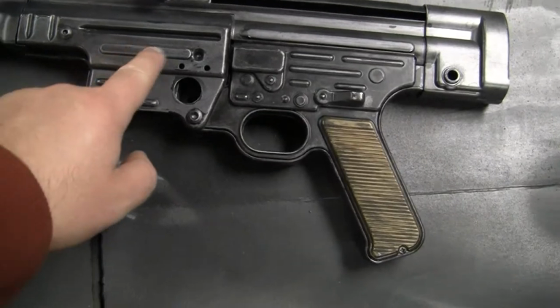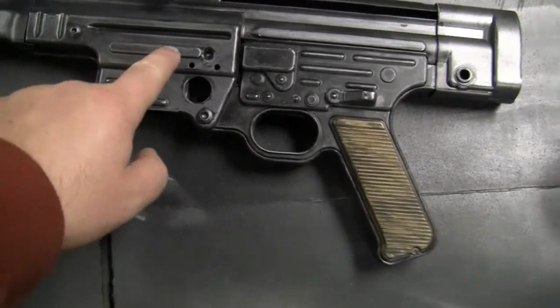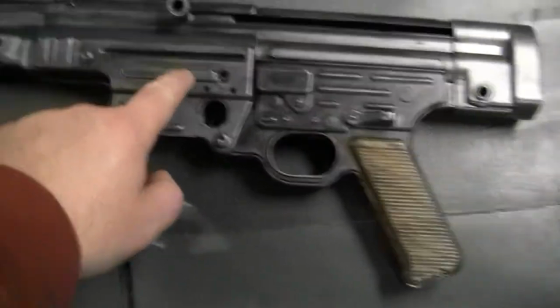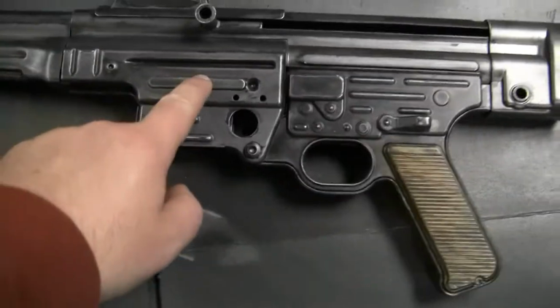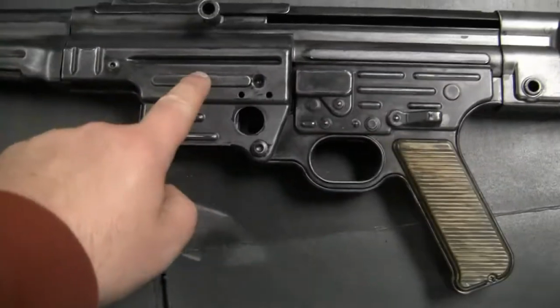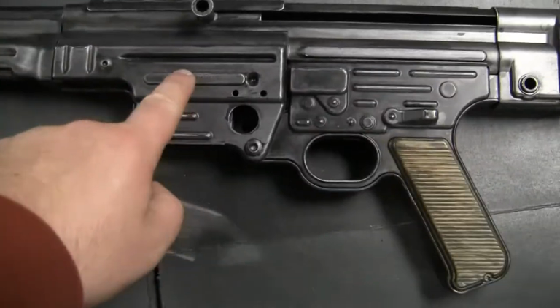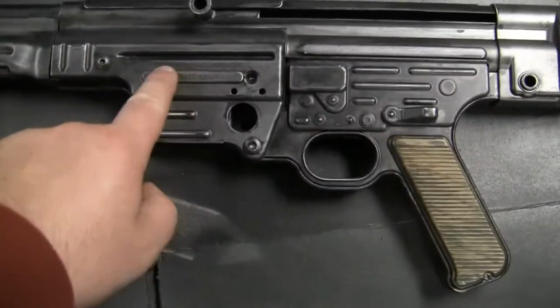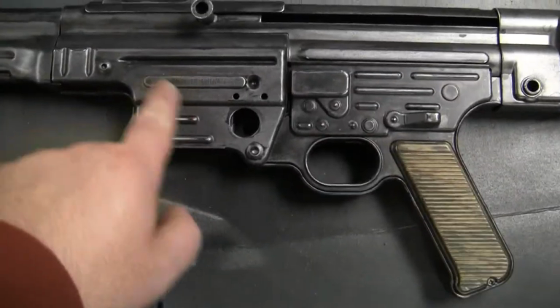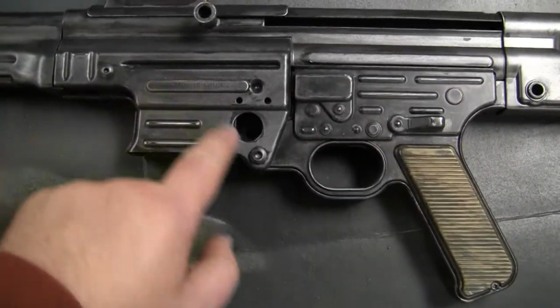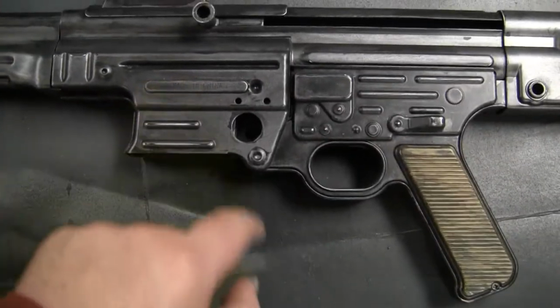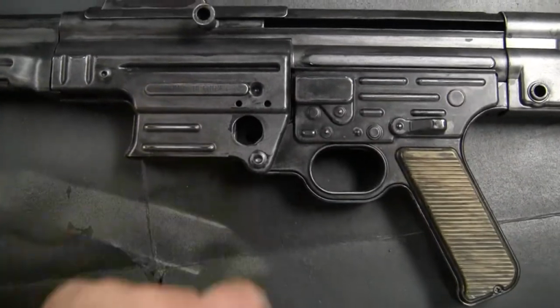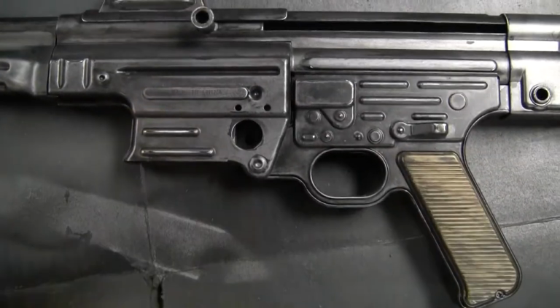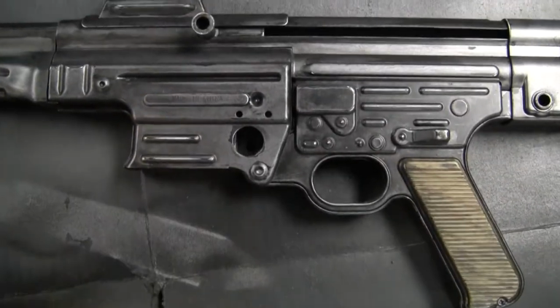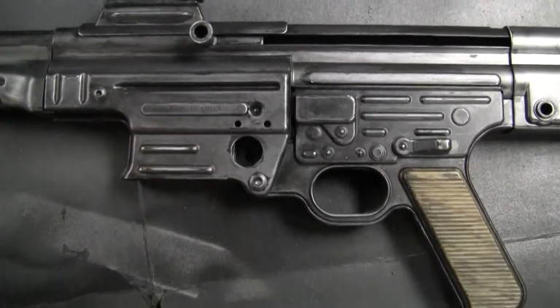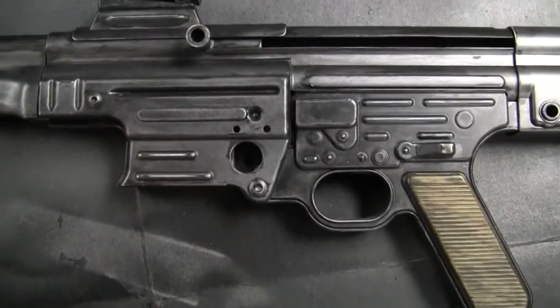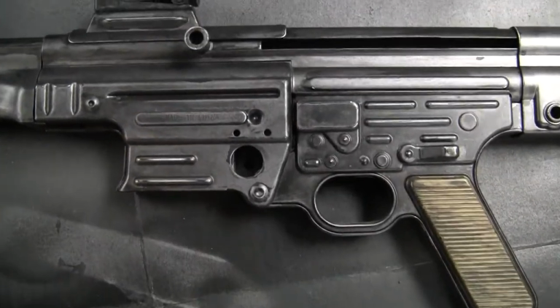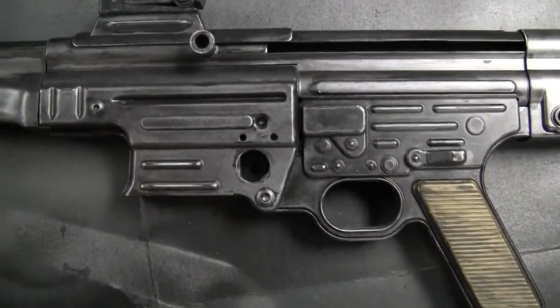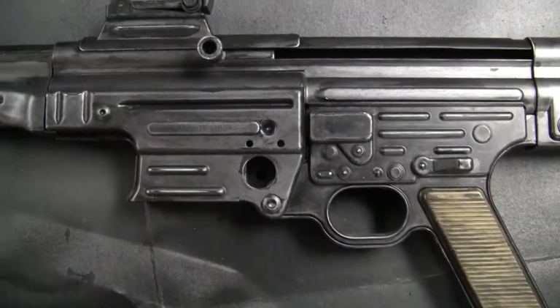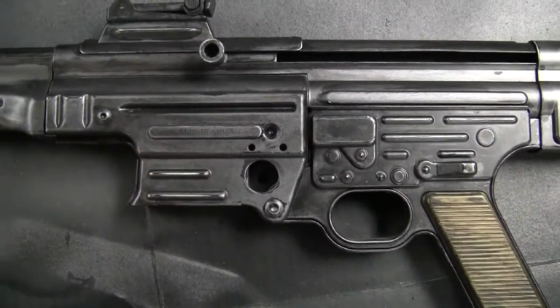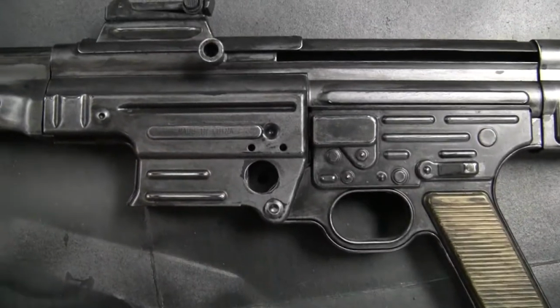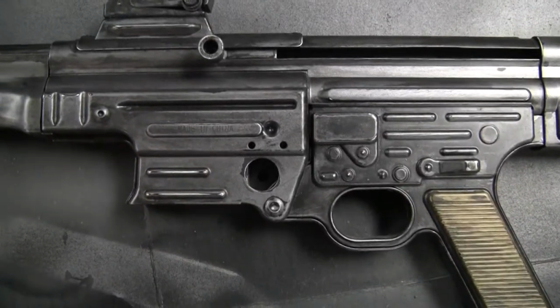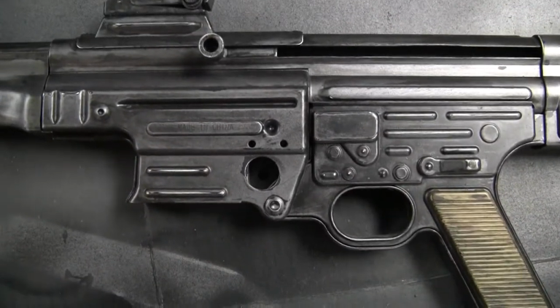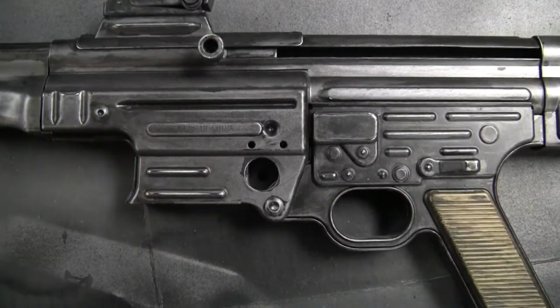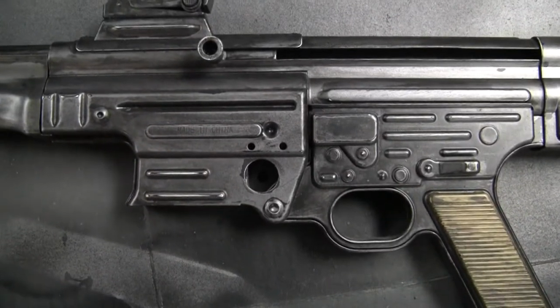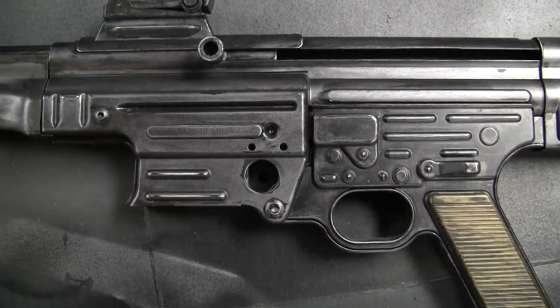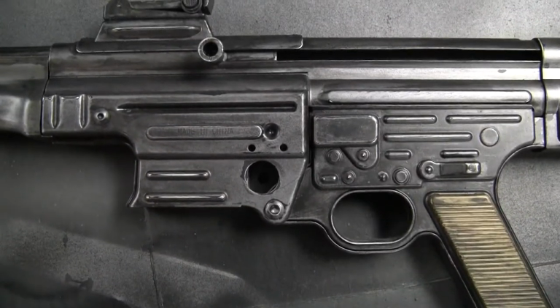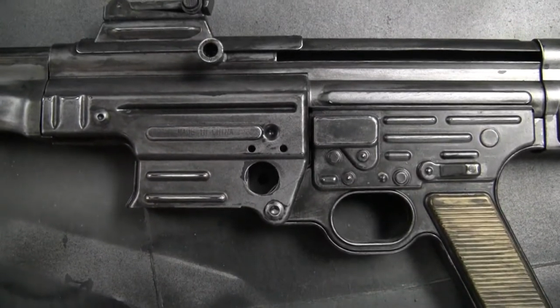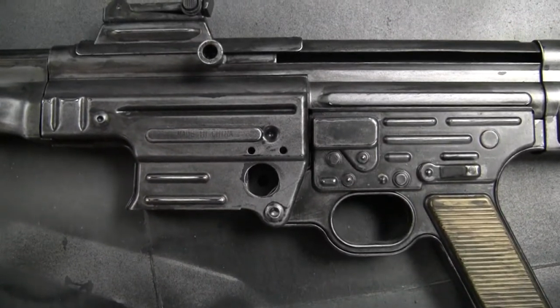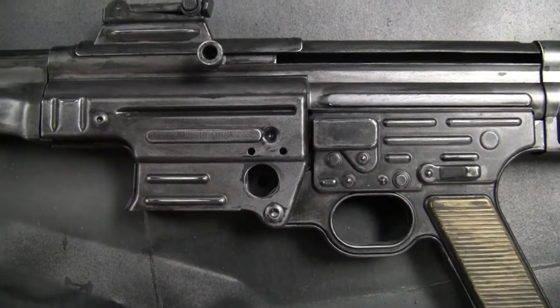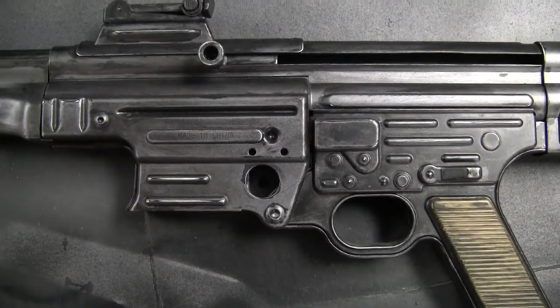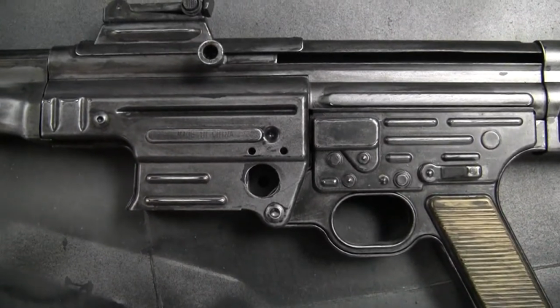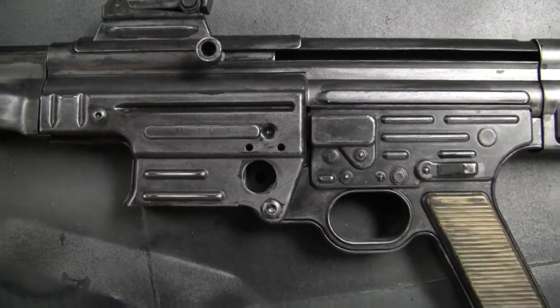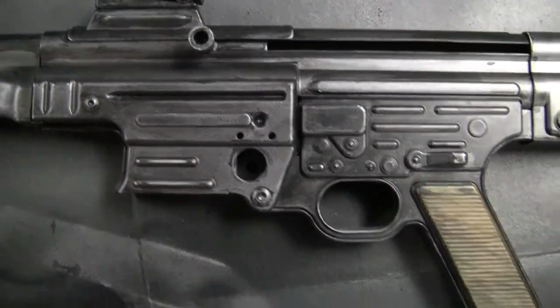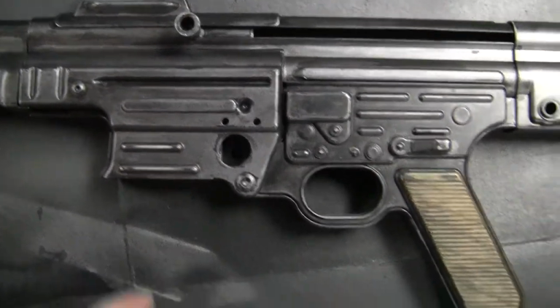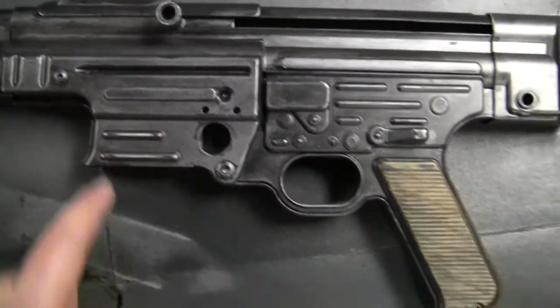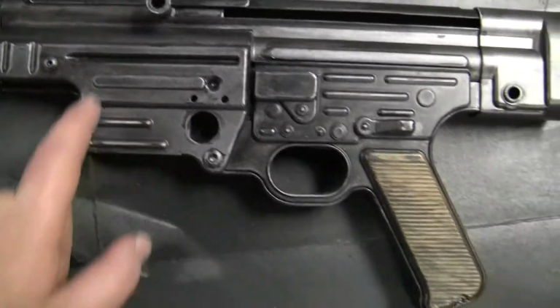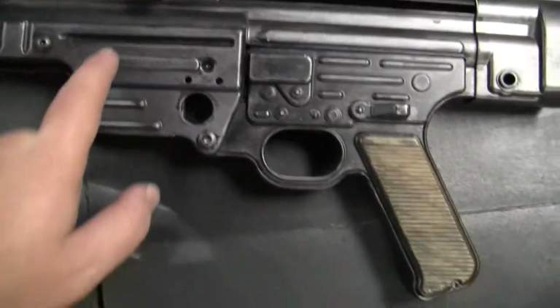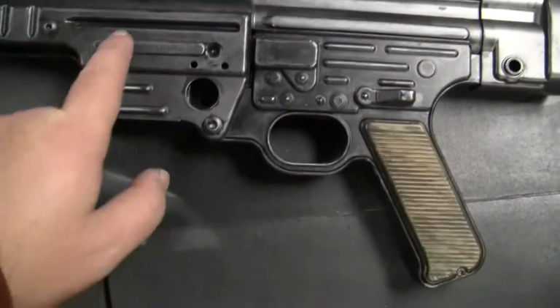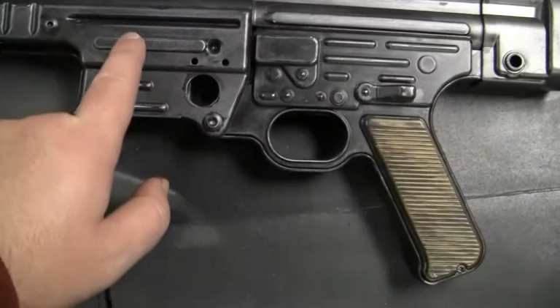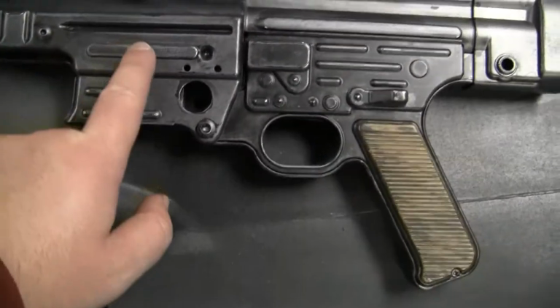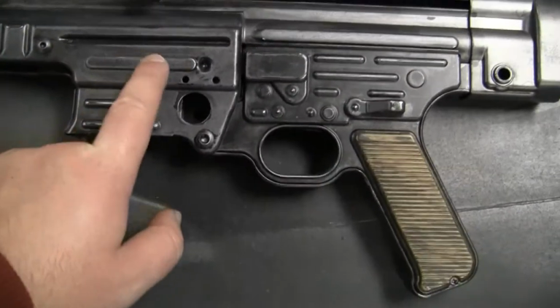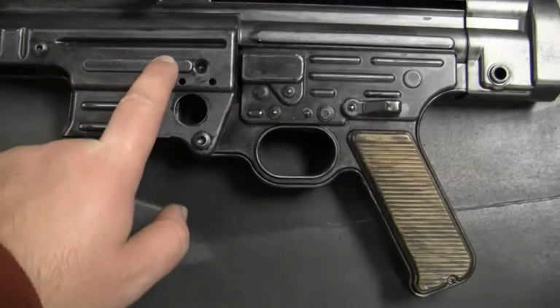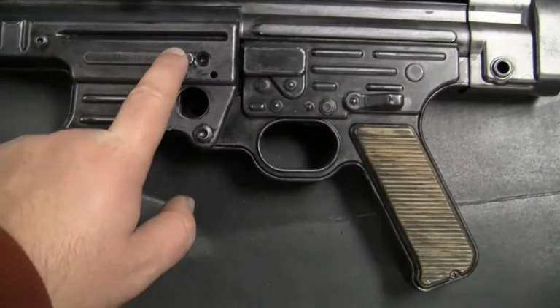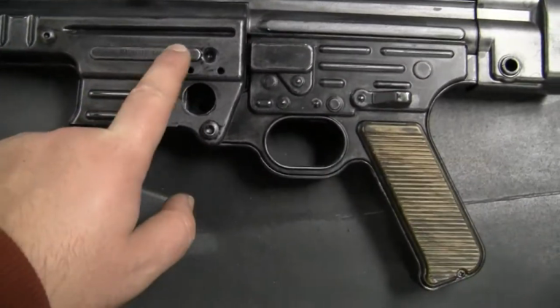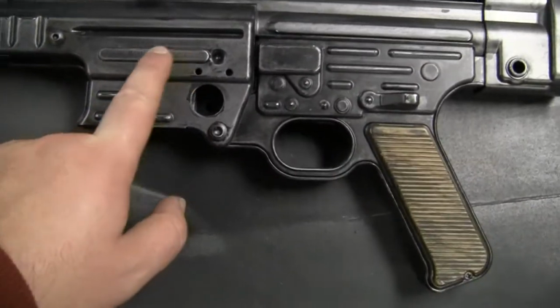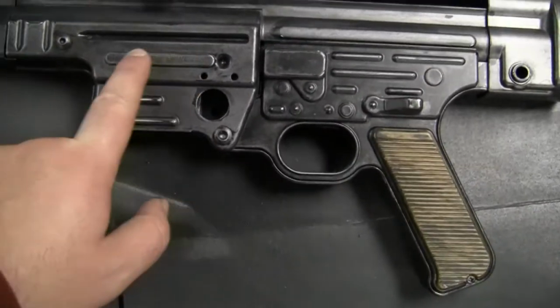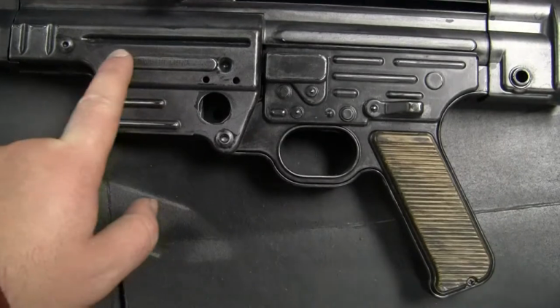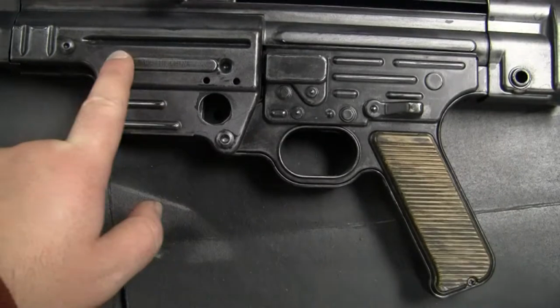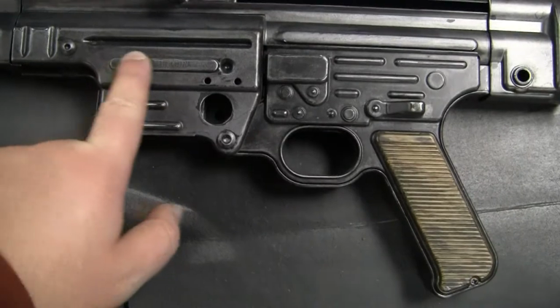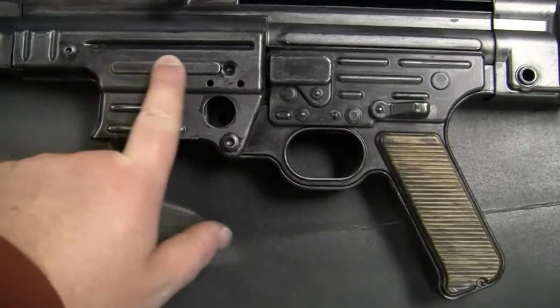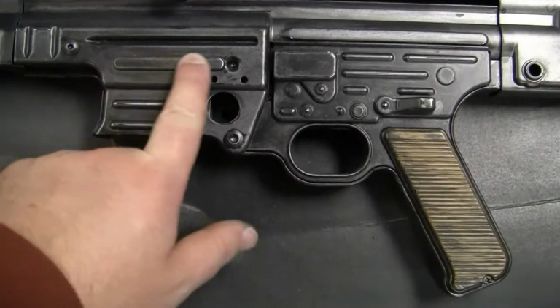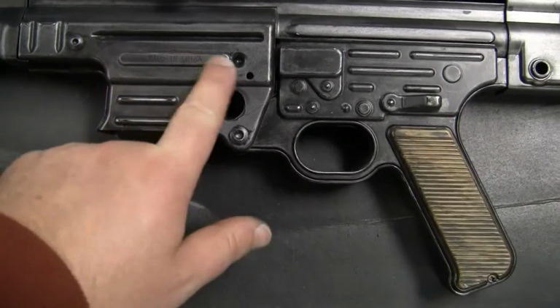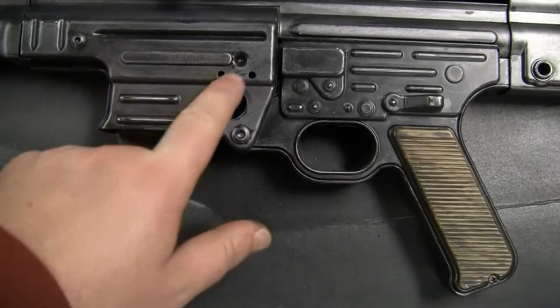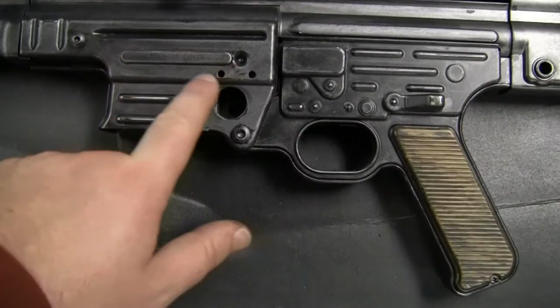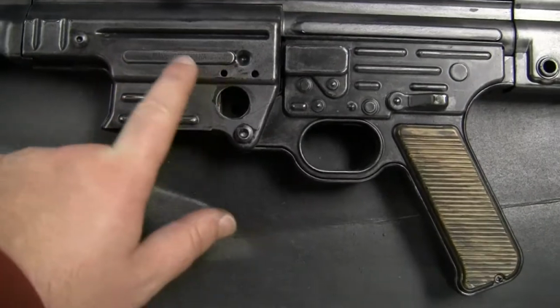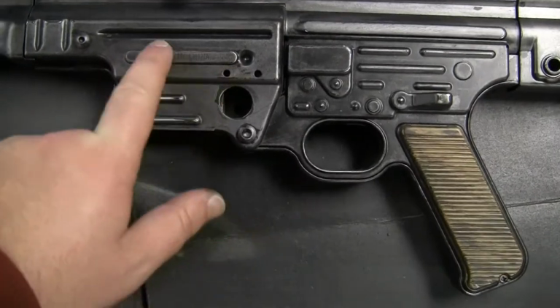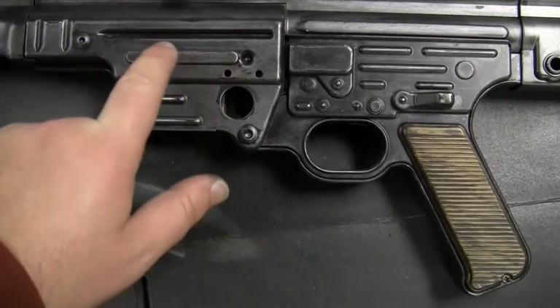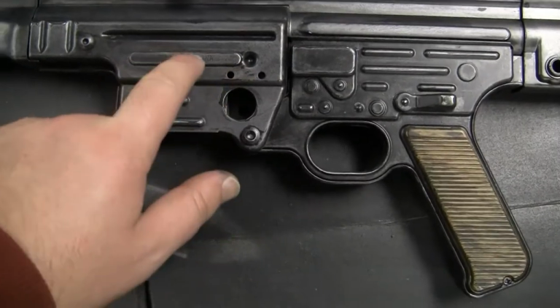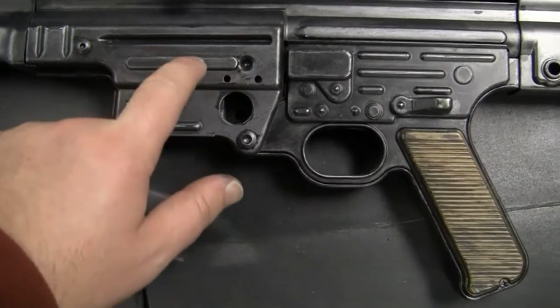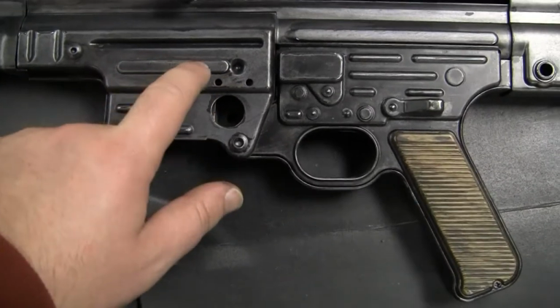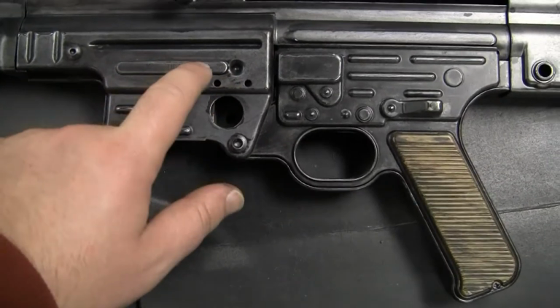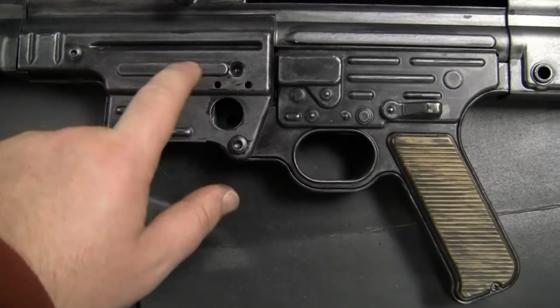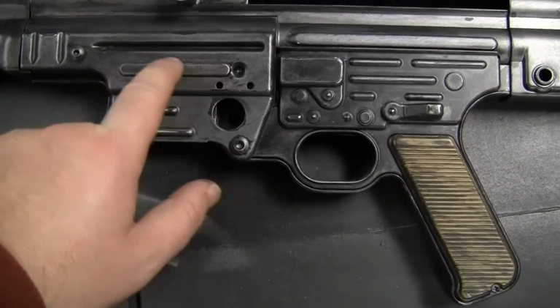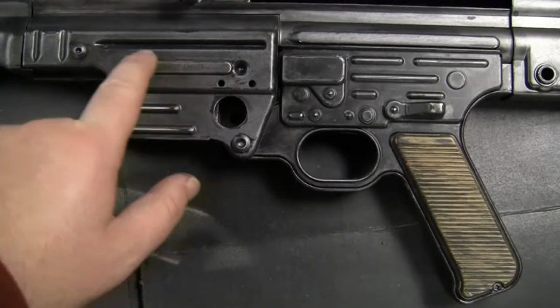This is made in China — you can probably make it out there. I thought the marking was just painted on, but apparently it was engraved.